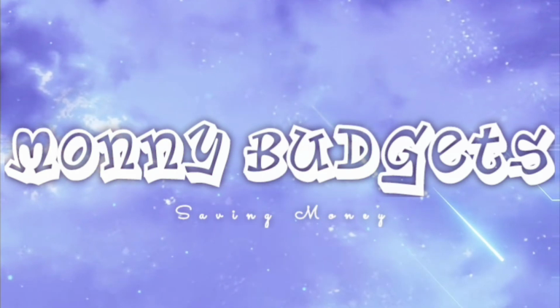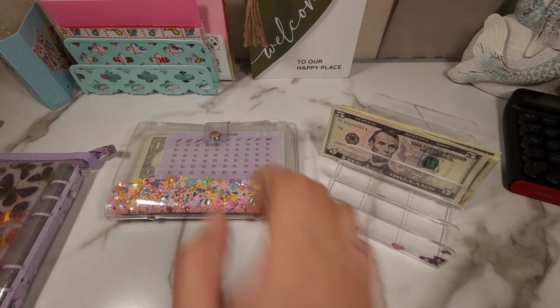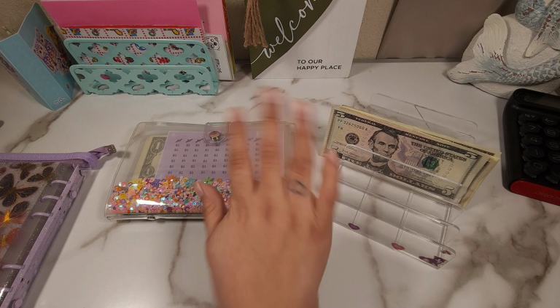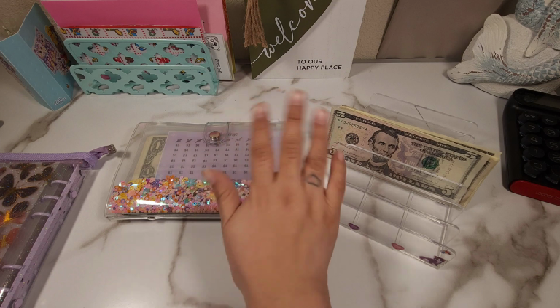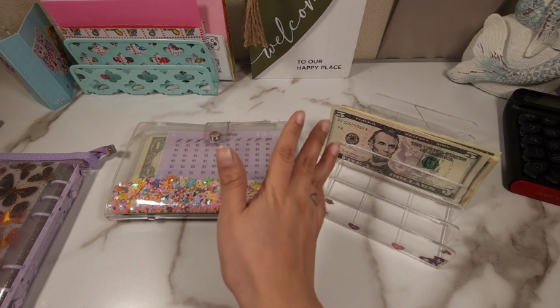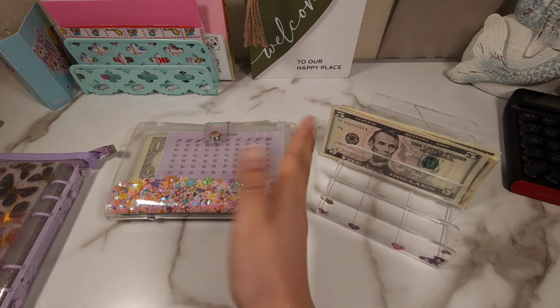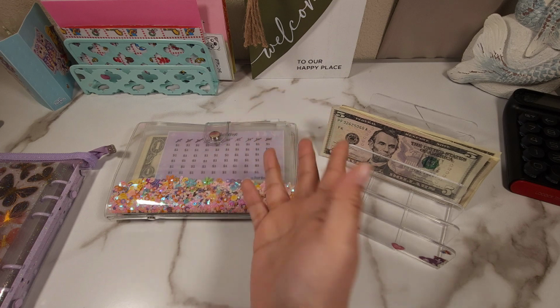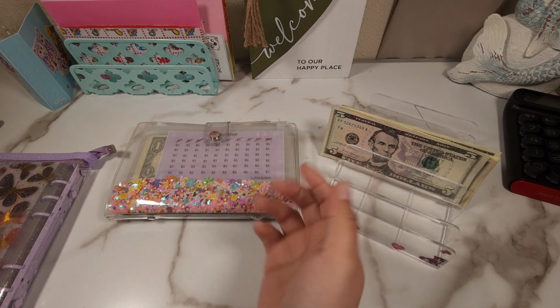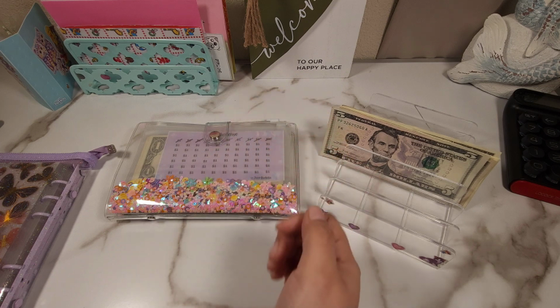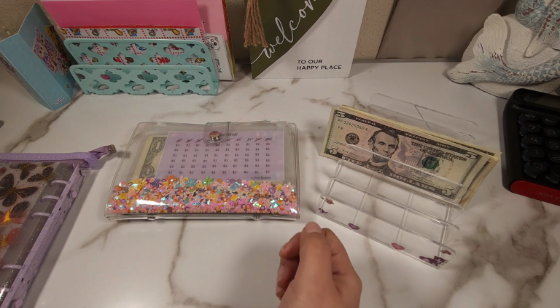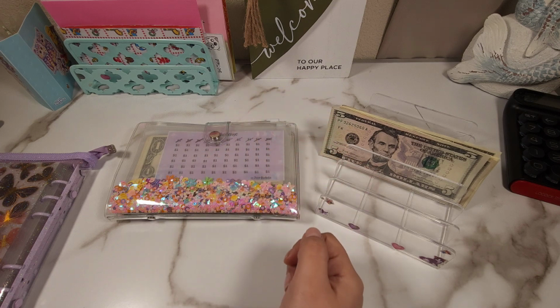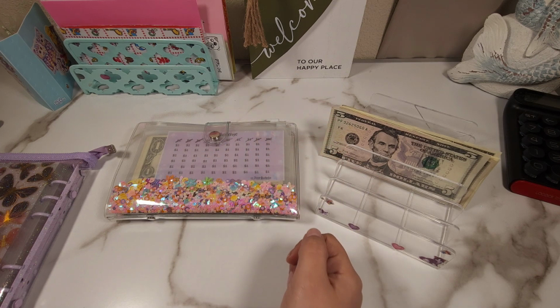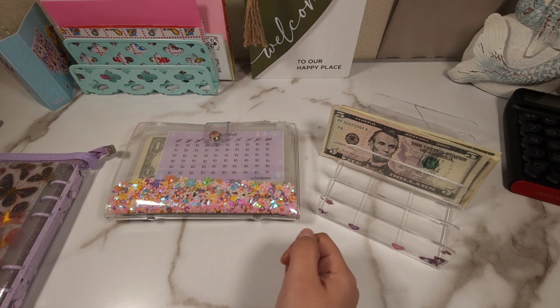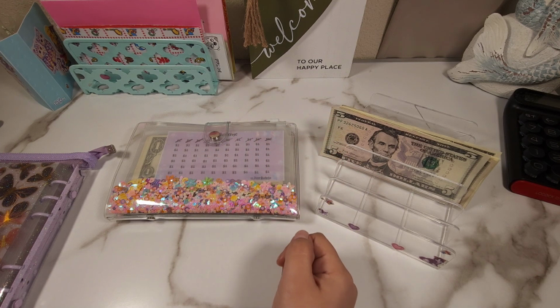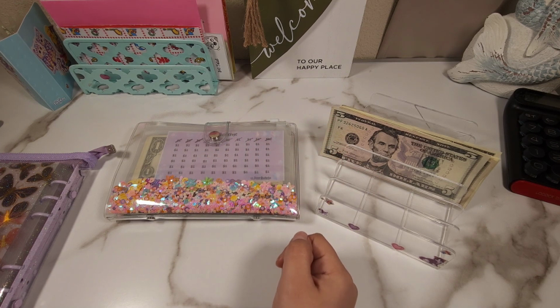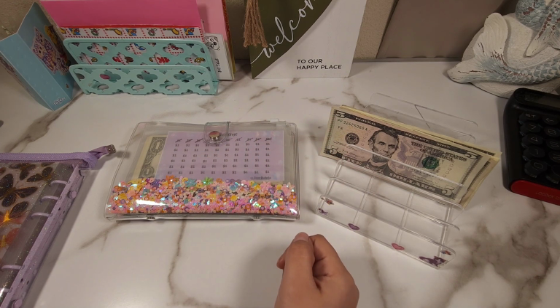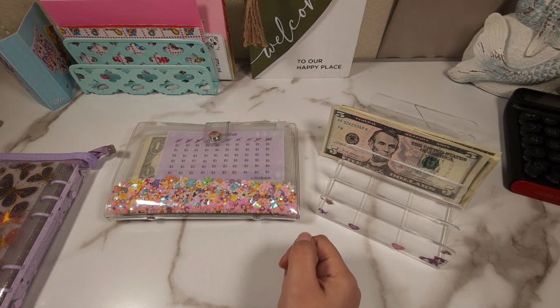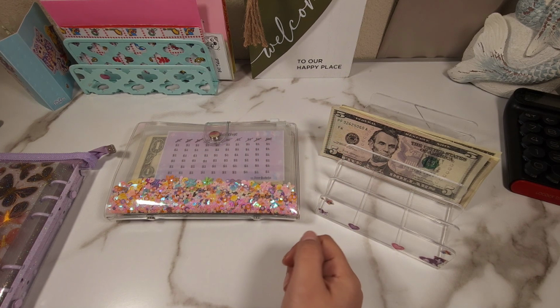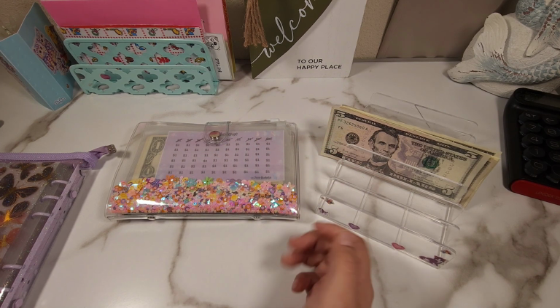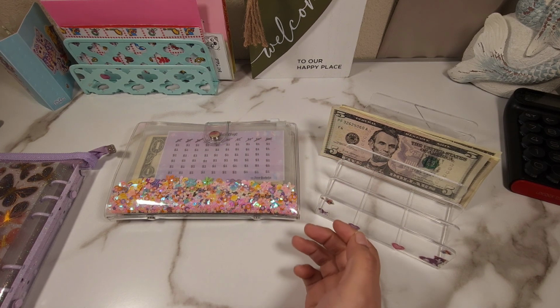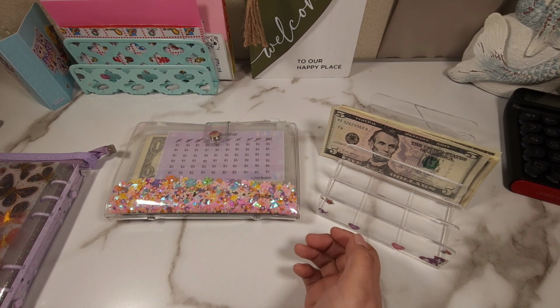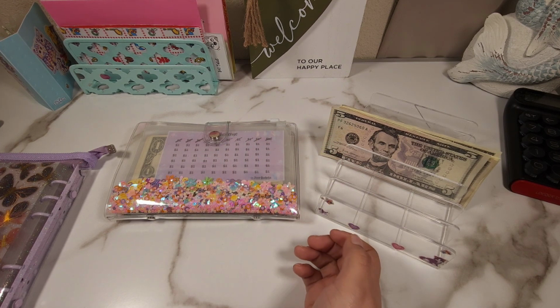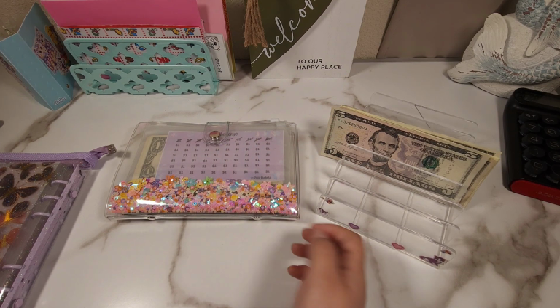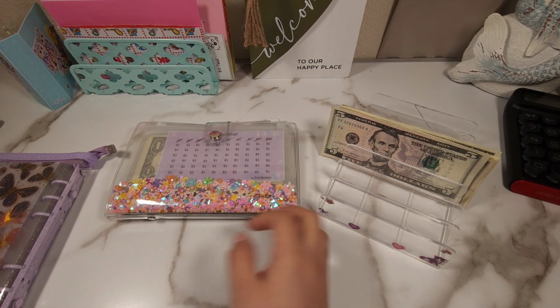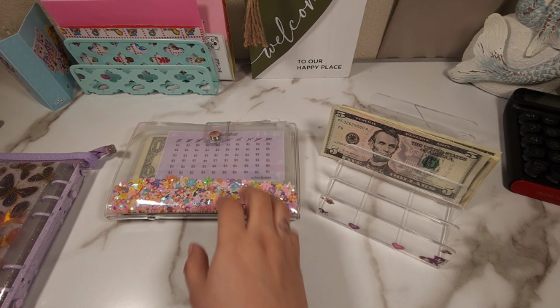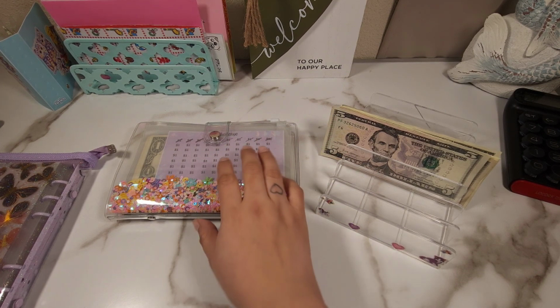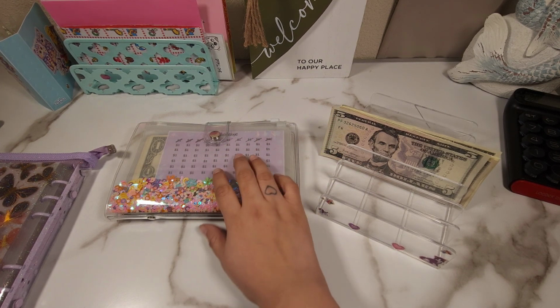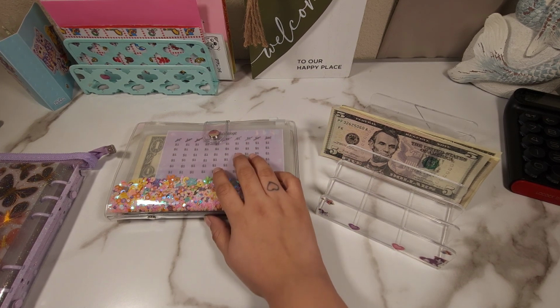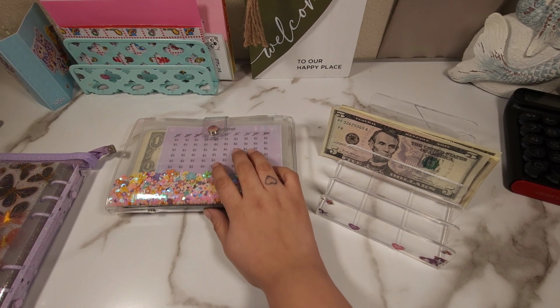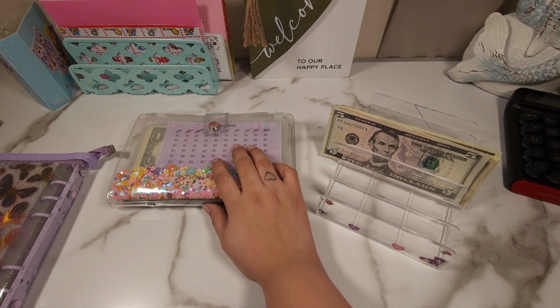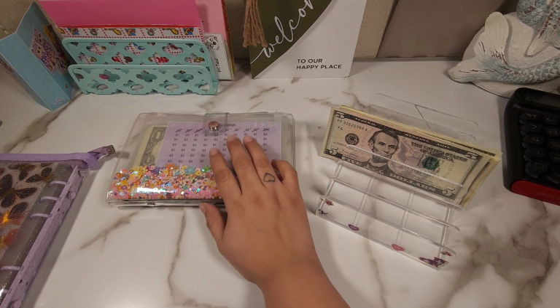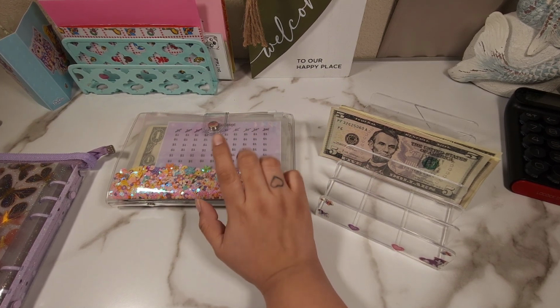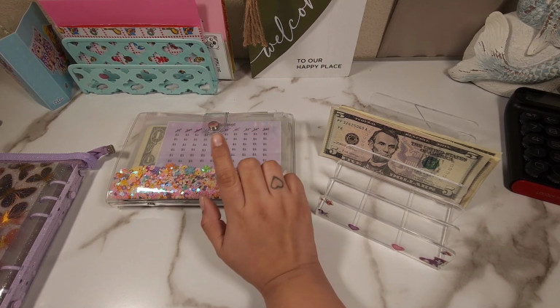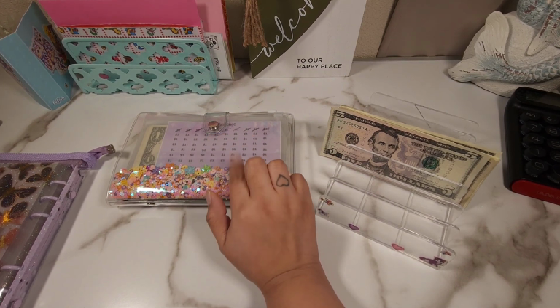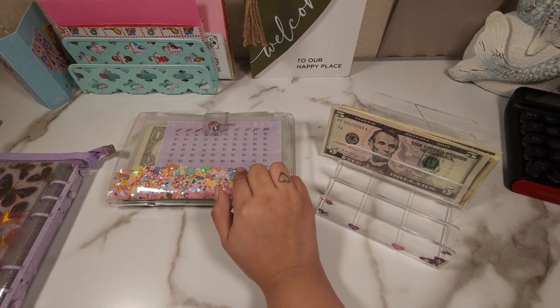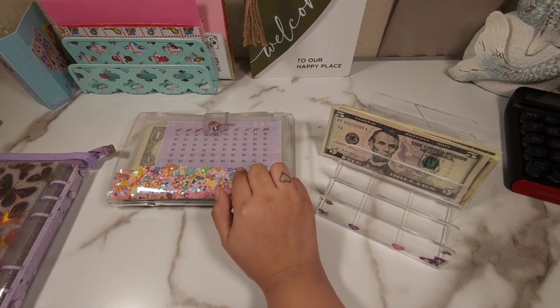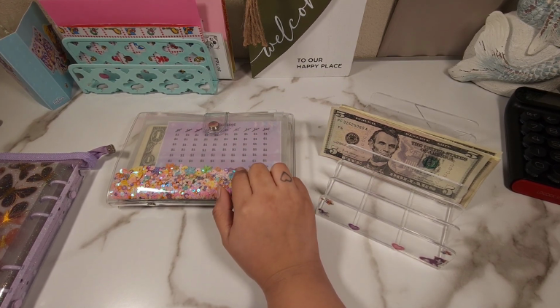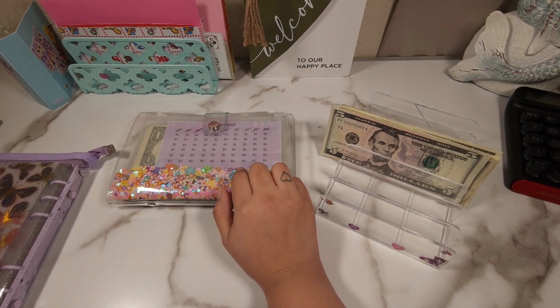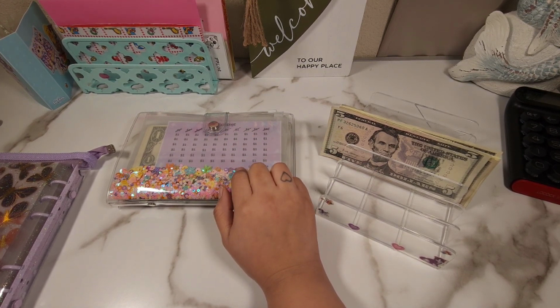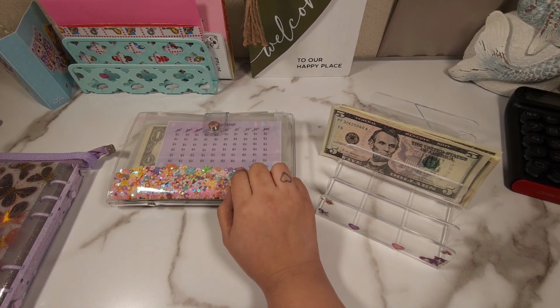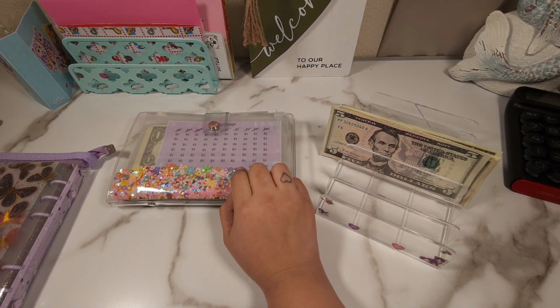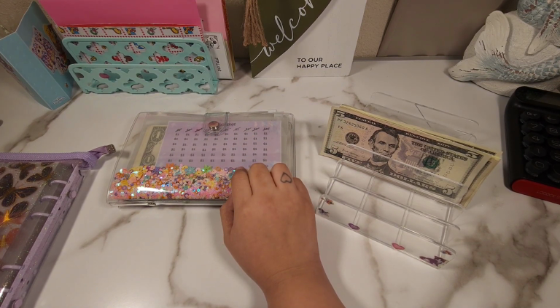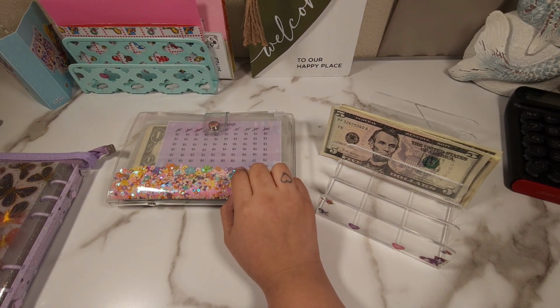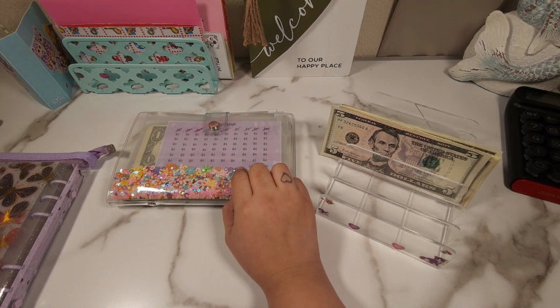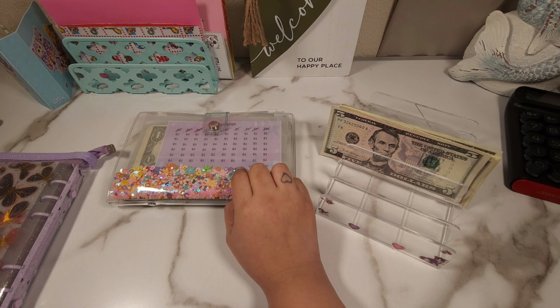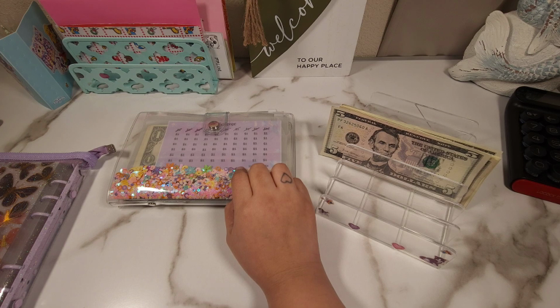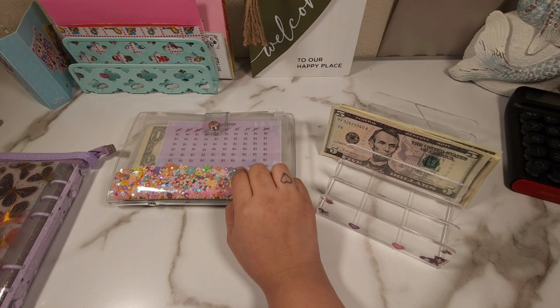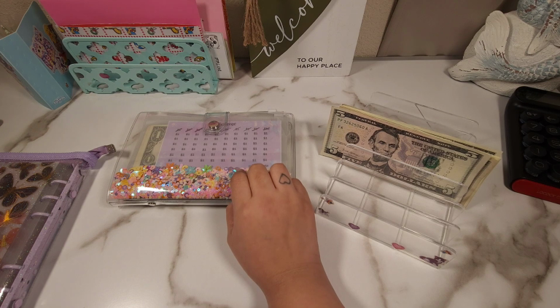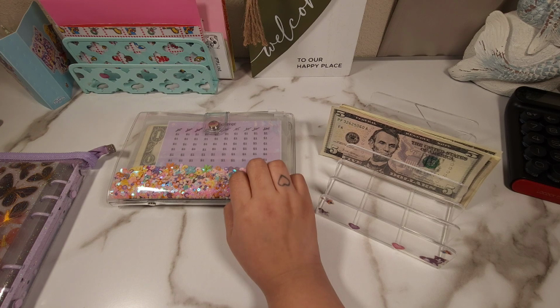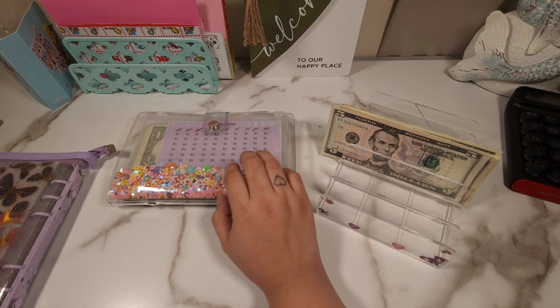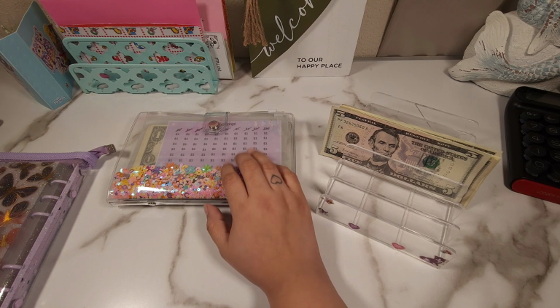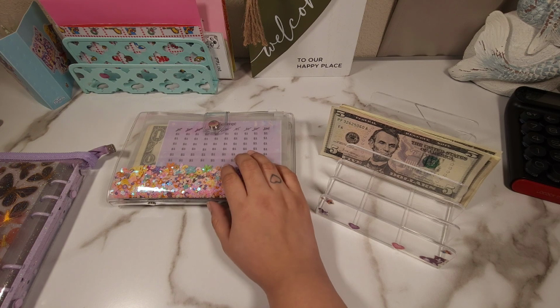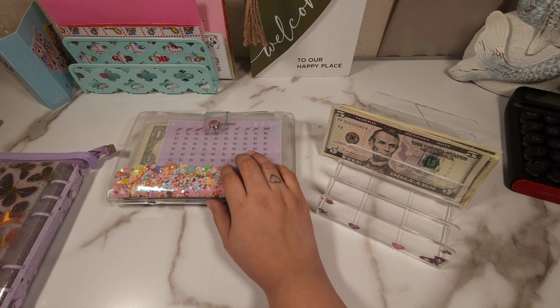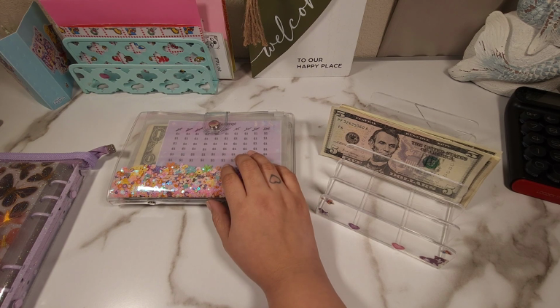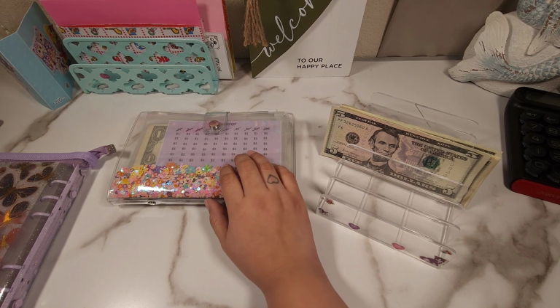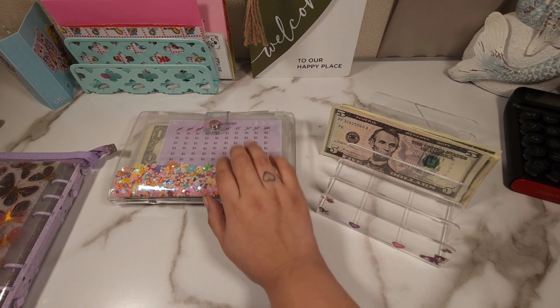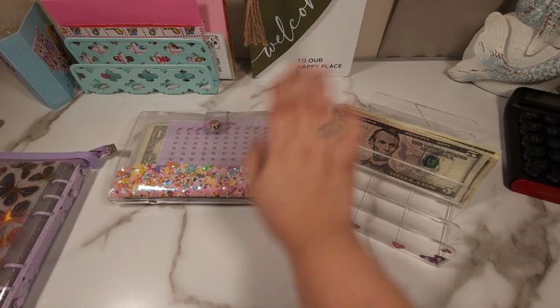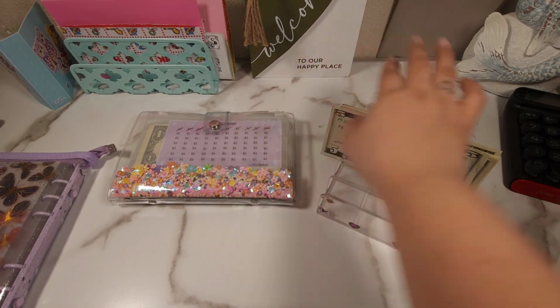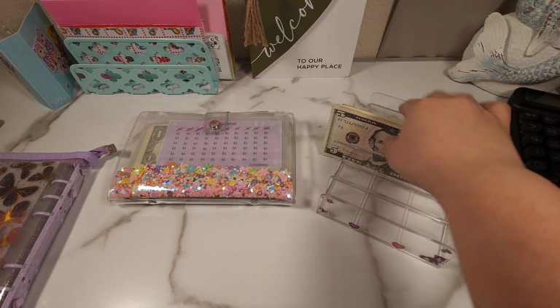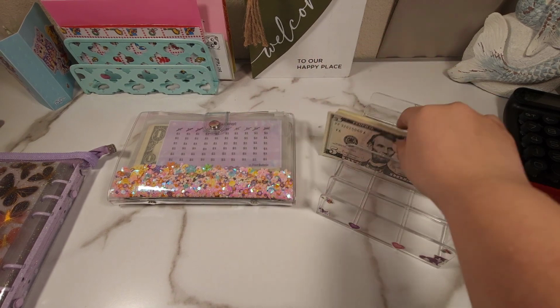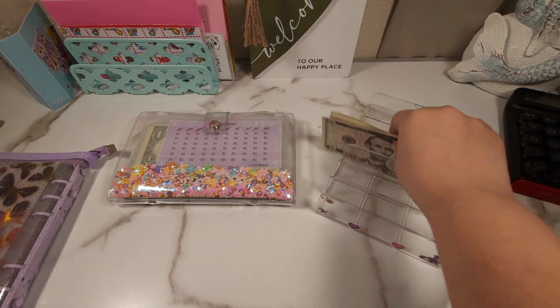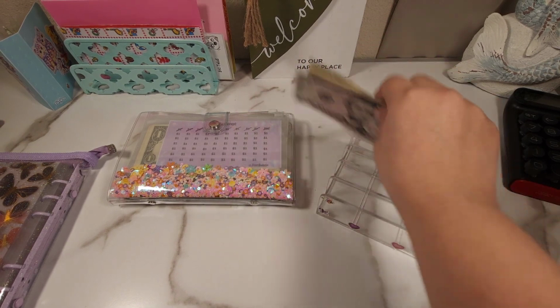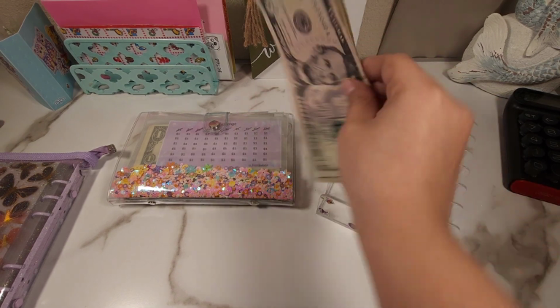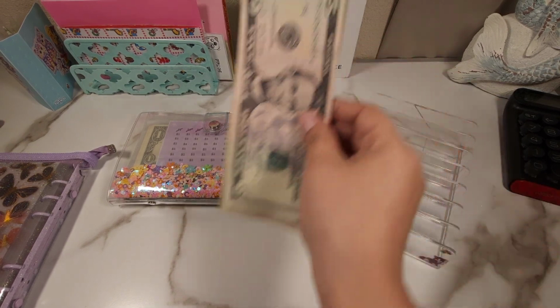Hi guys and welcome back to another video. So for today we're going to be working on our mini savings challenges and I do have $40.